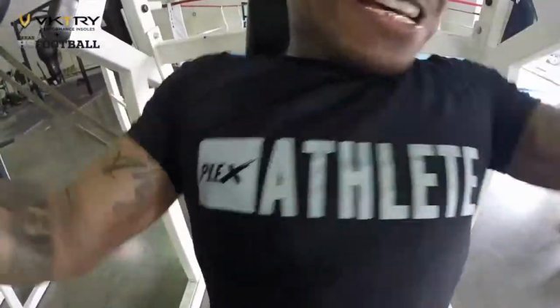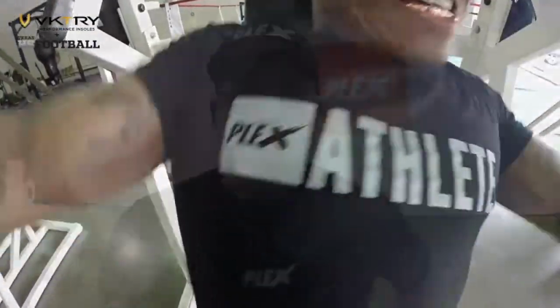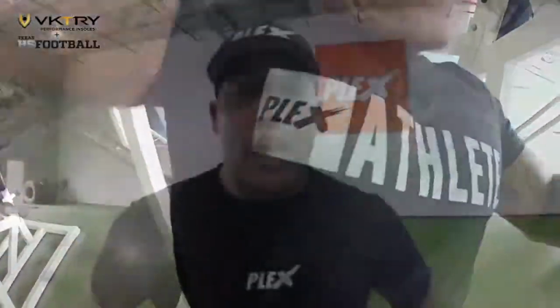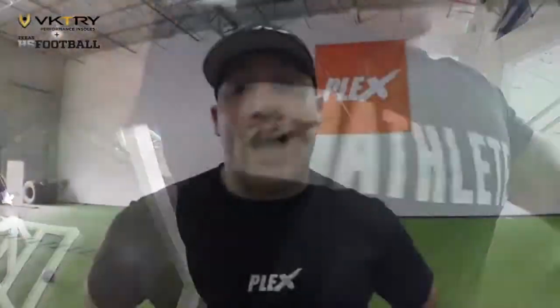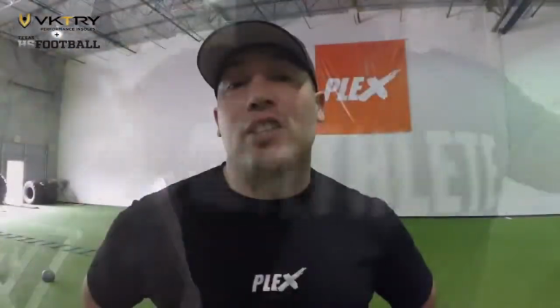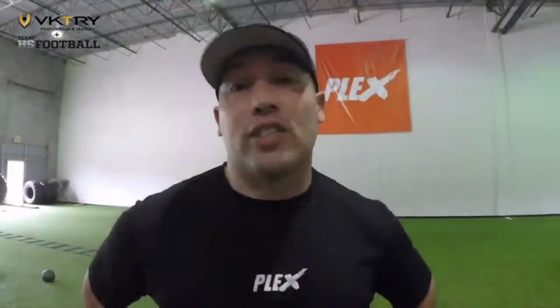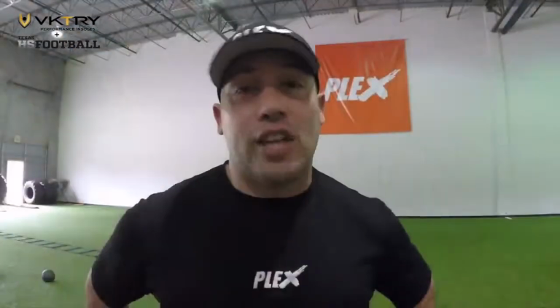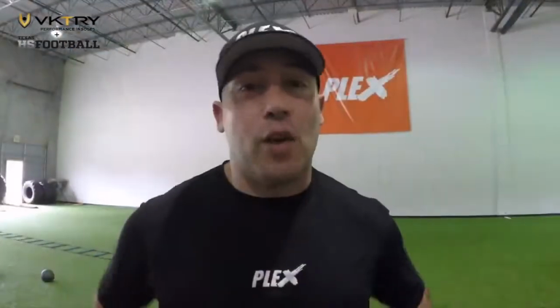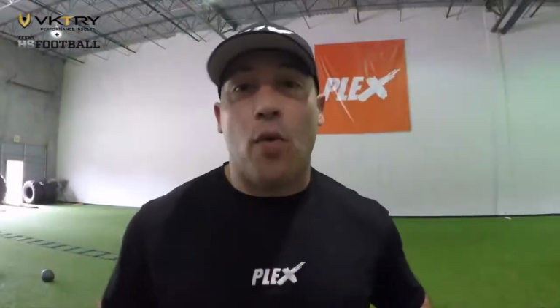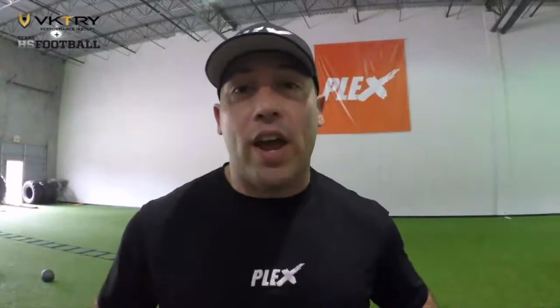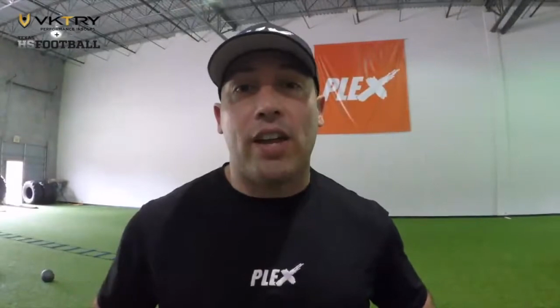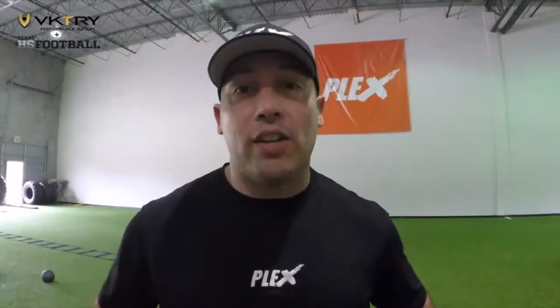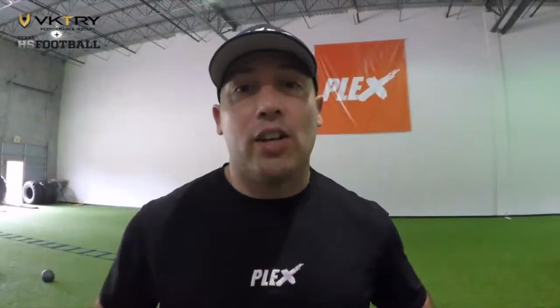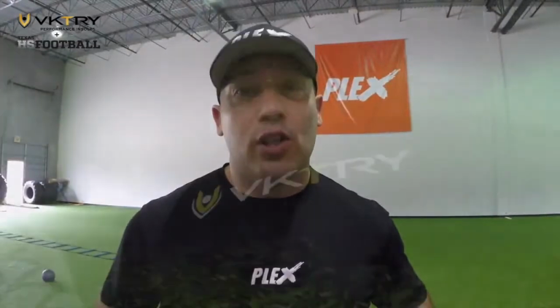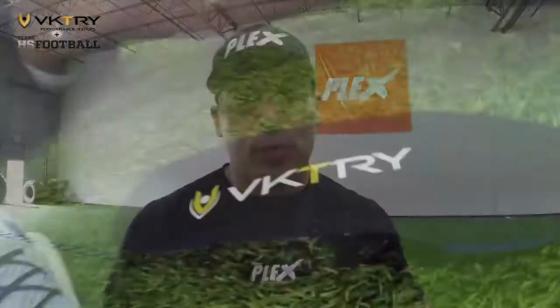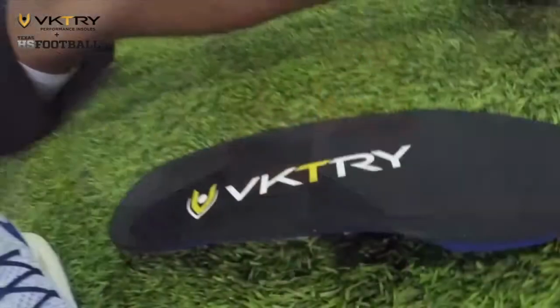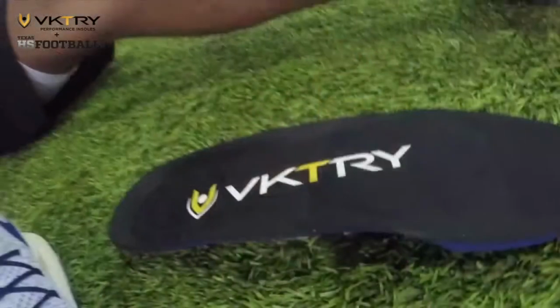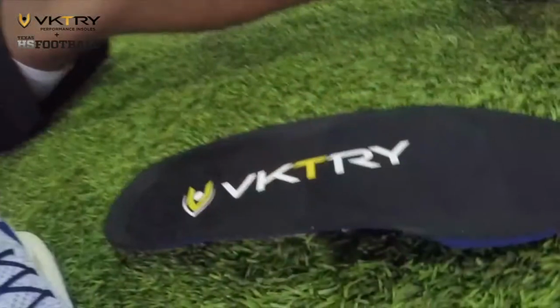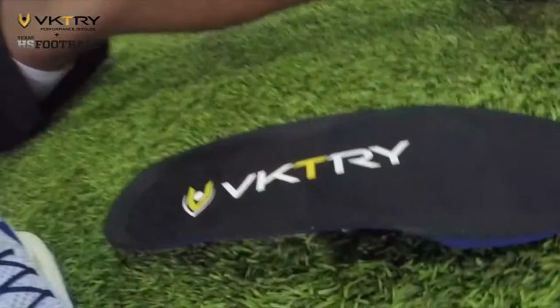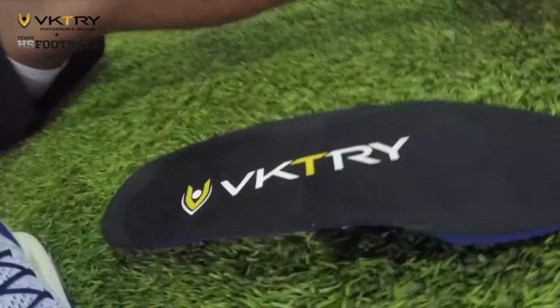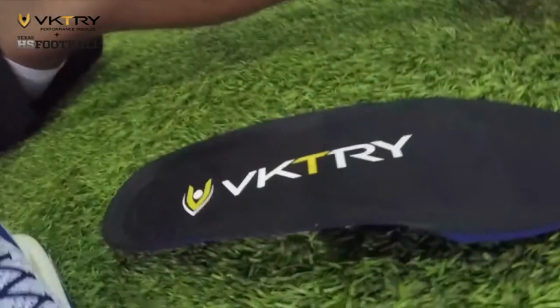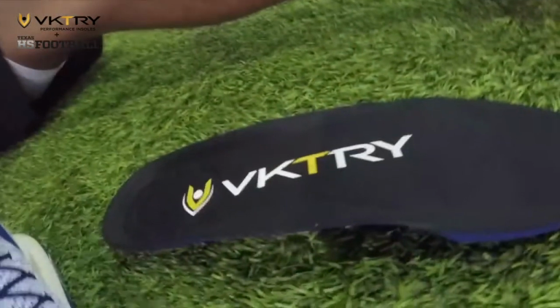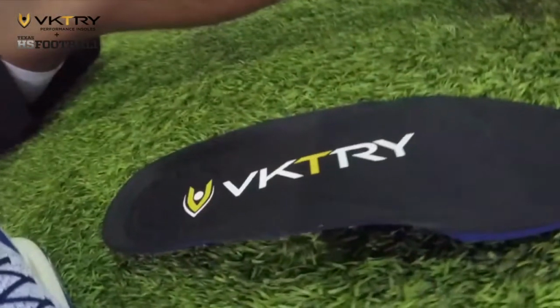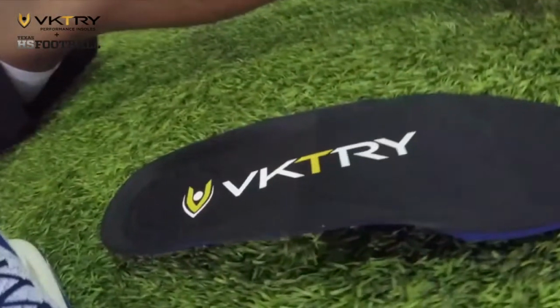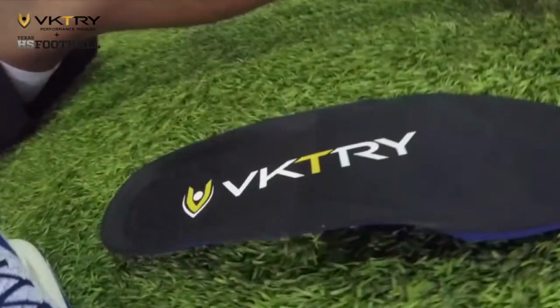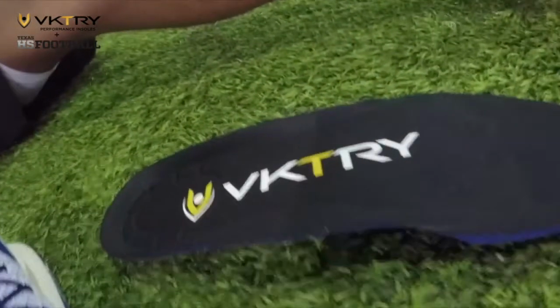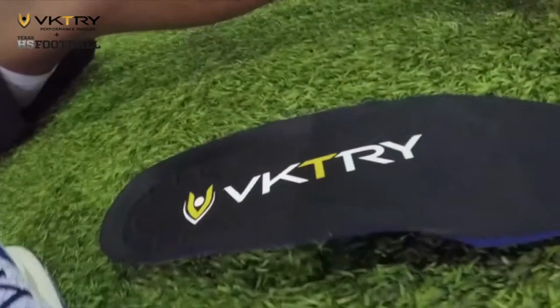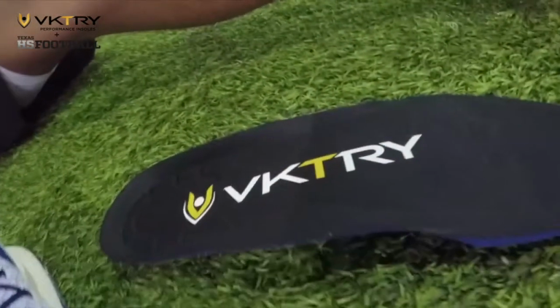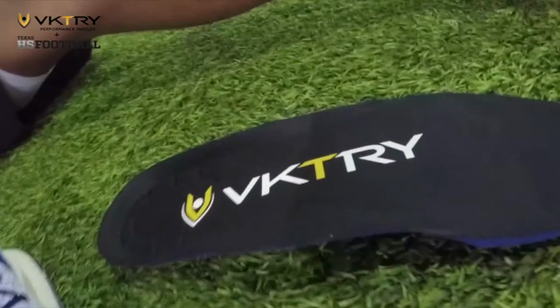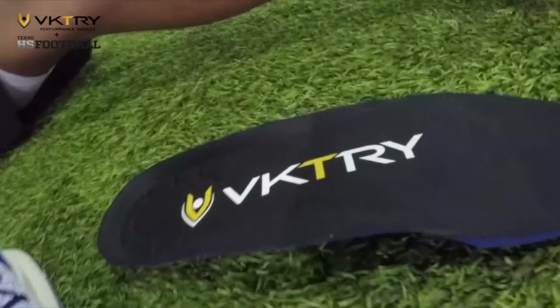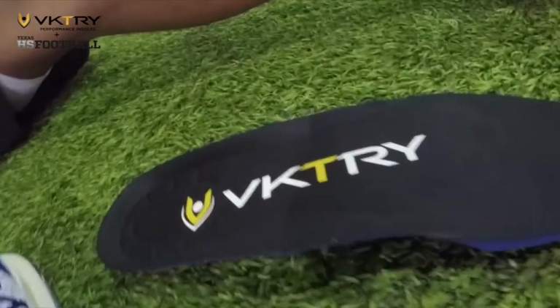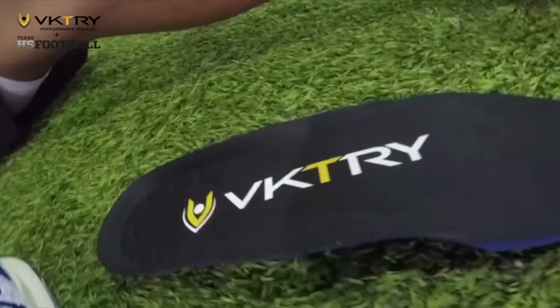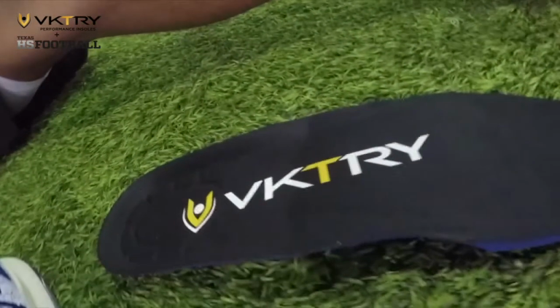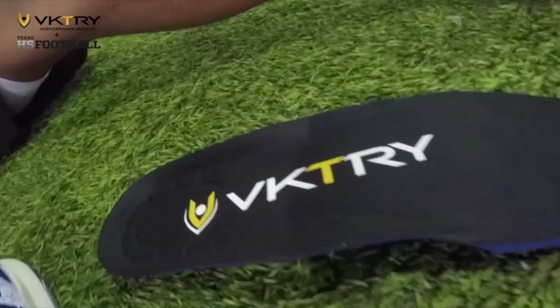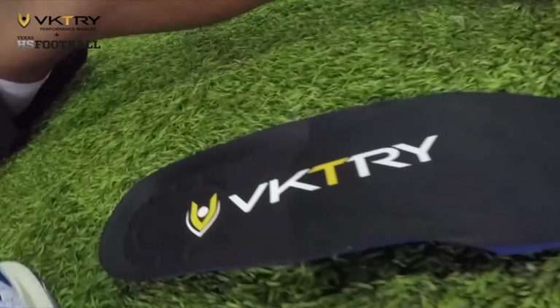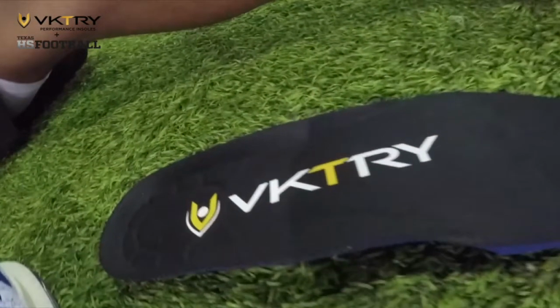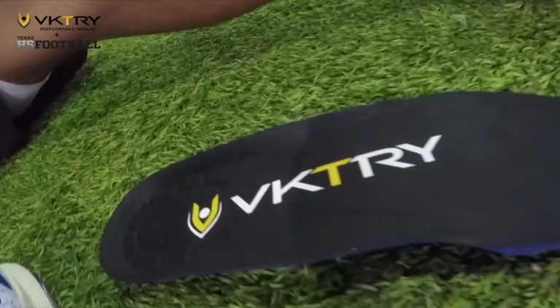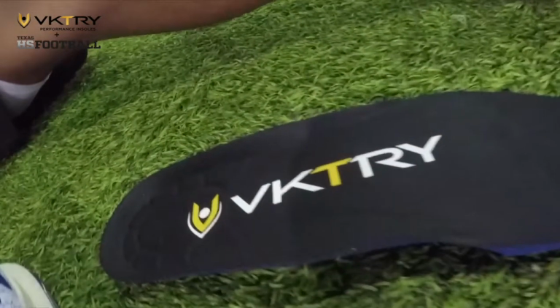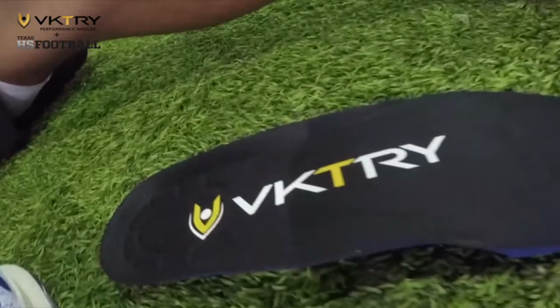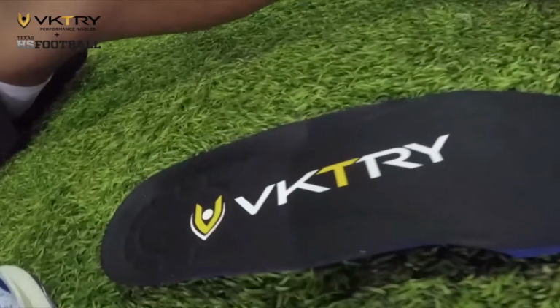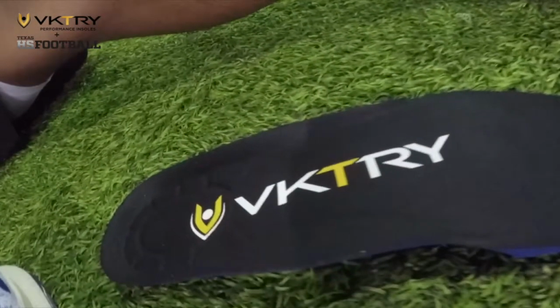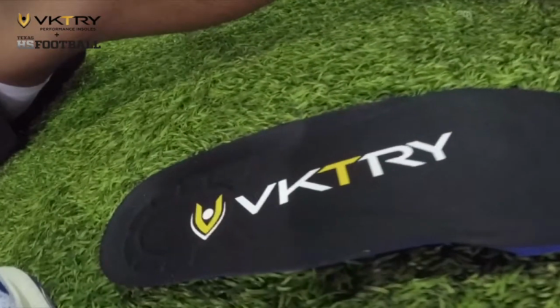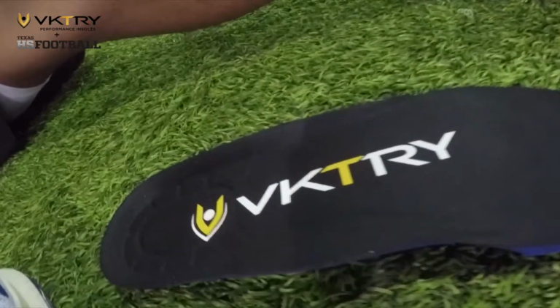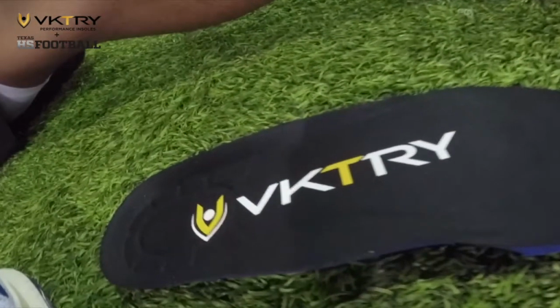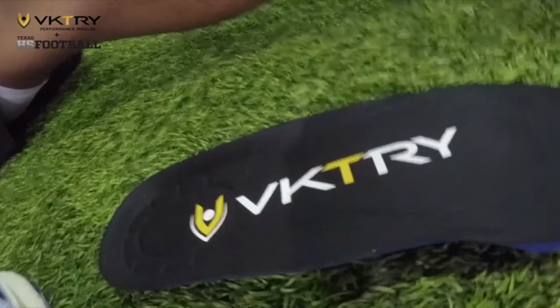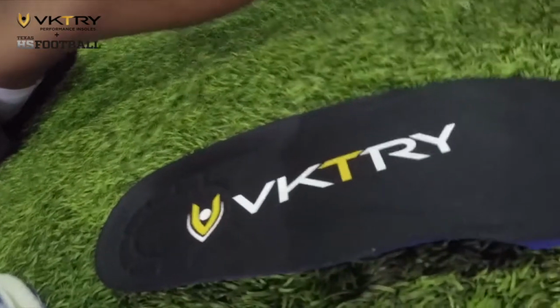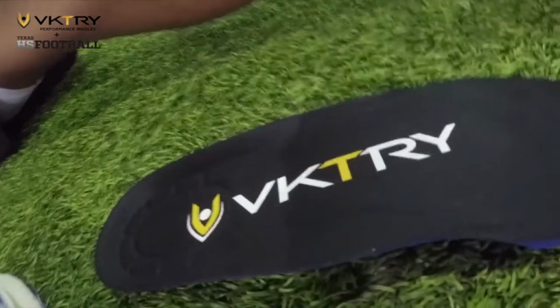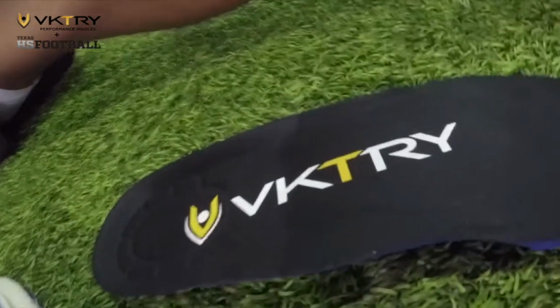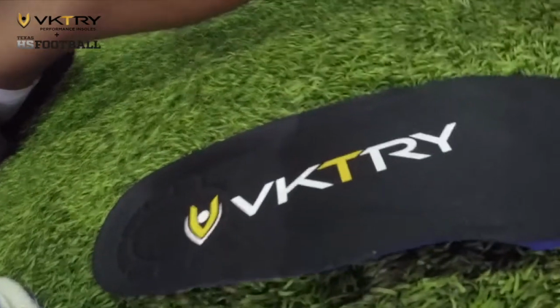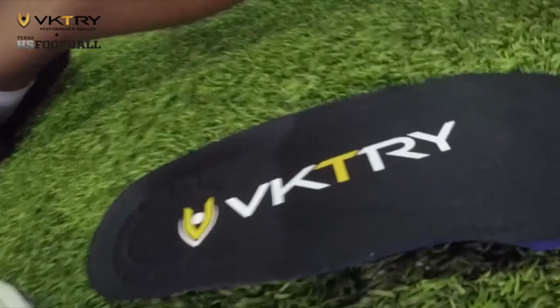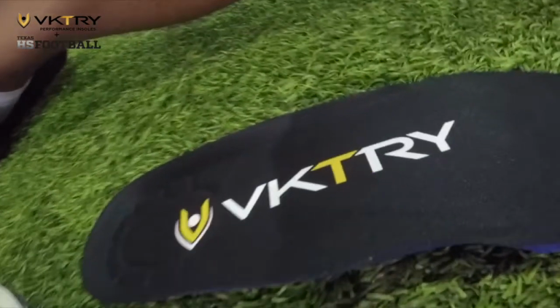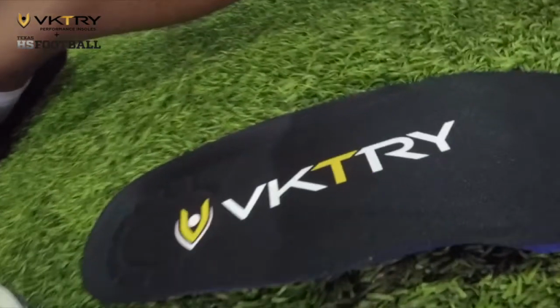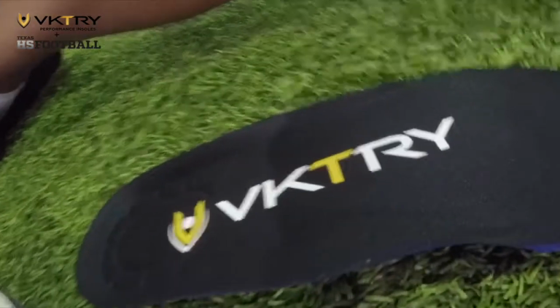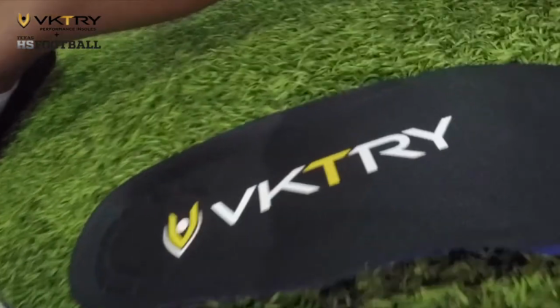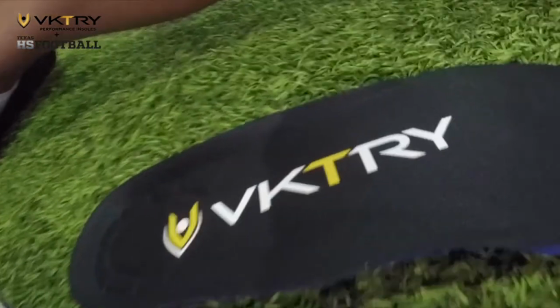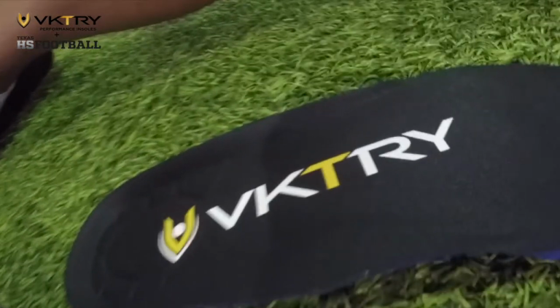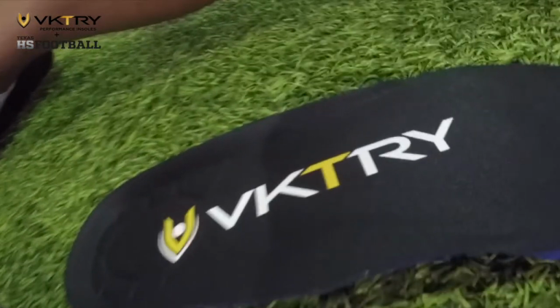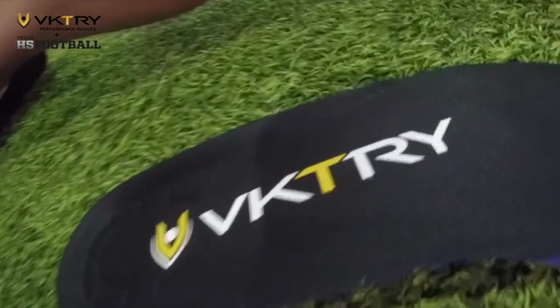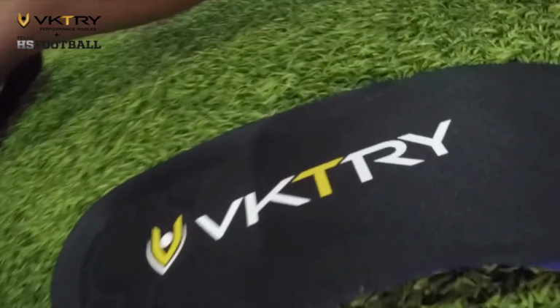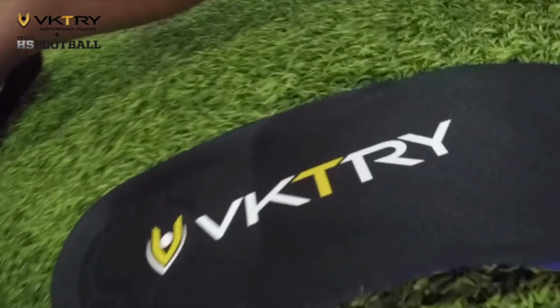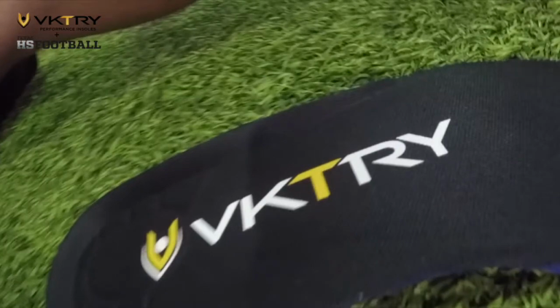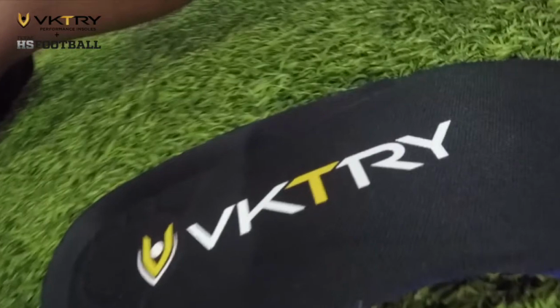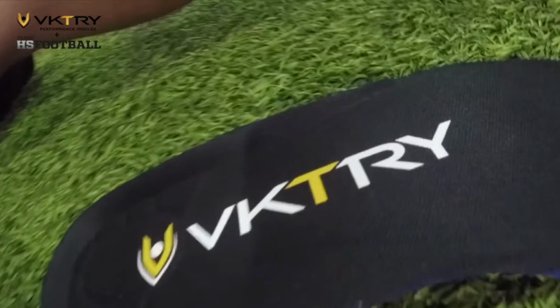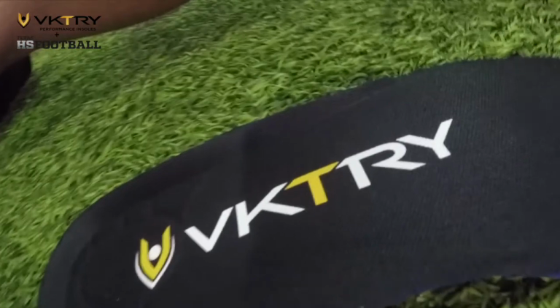I just can't wait to be able to order some more of these insoles and put them on all my athletes and see their improvements right in front of their eyes.